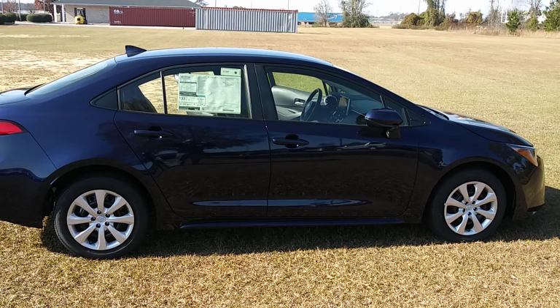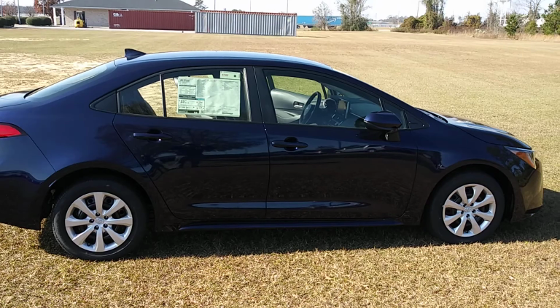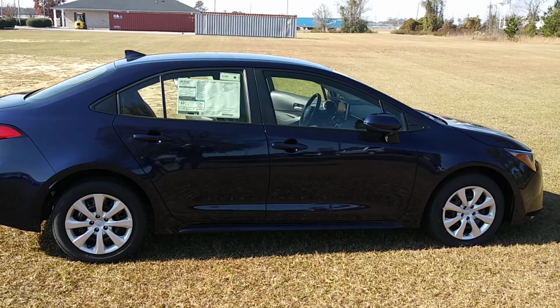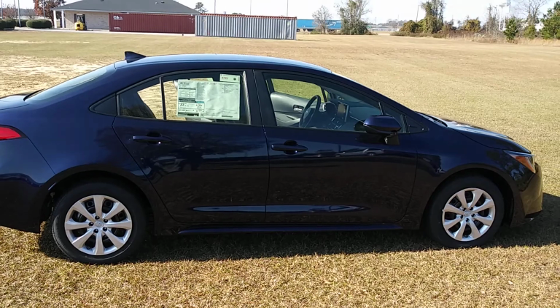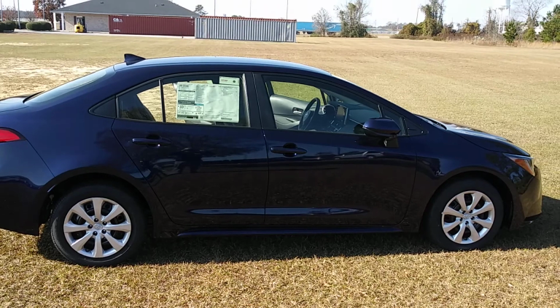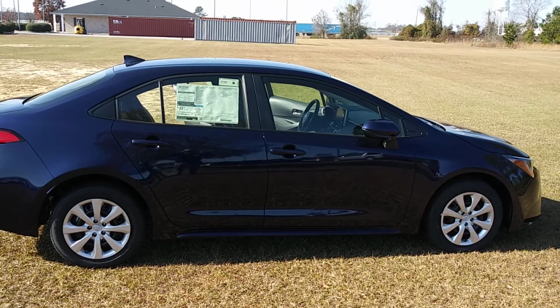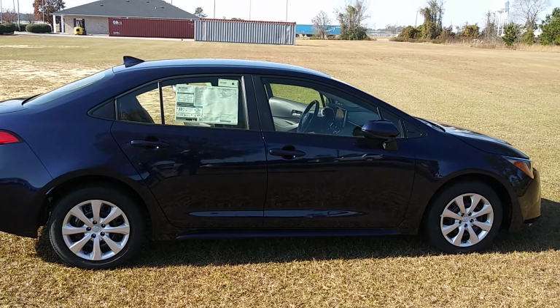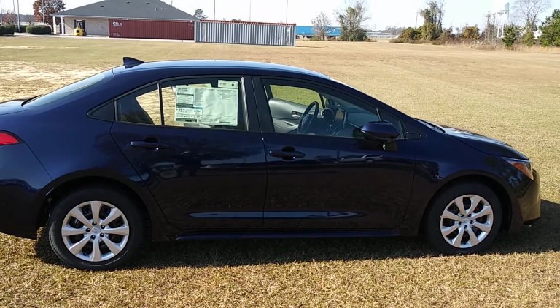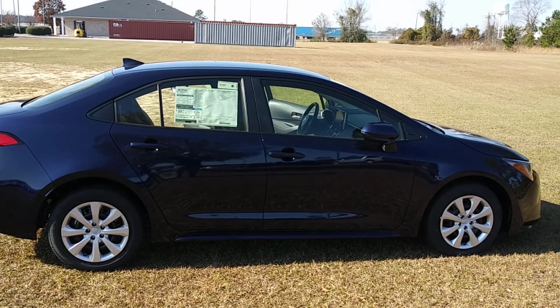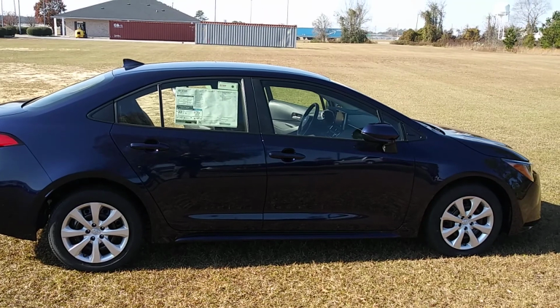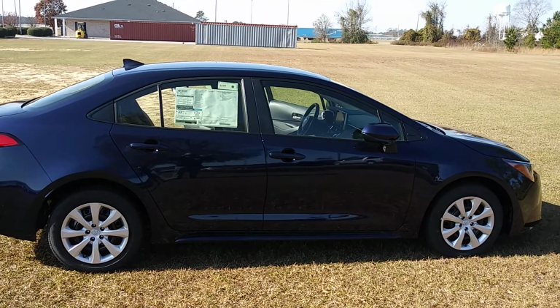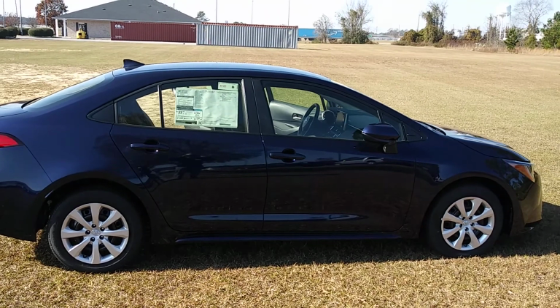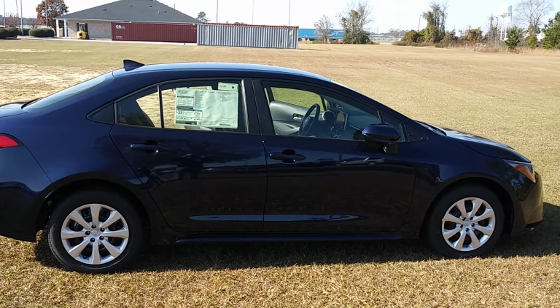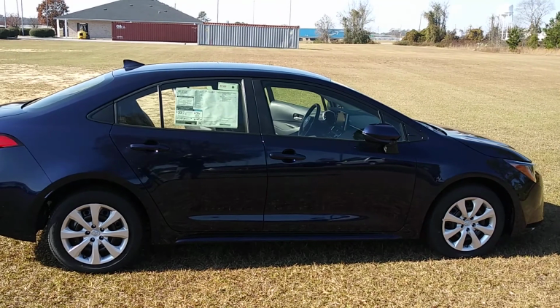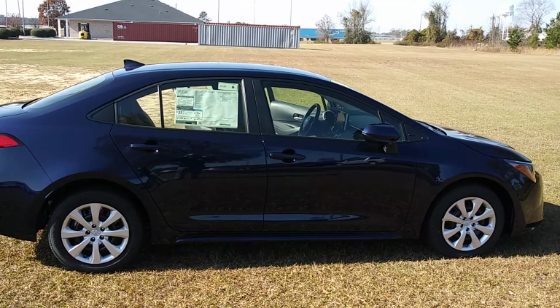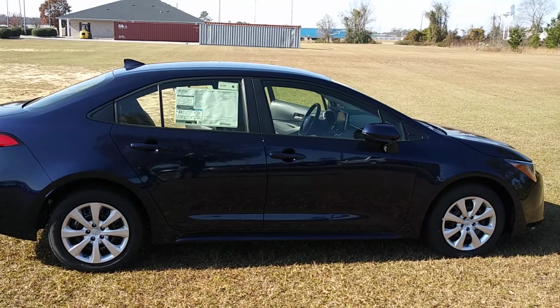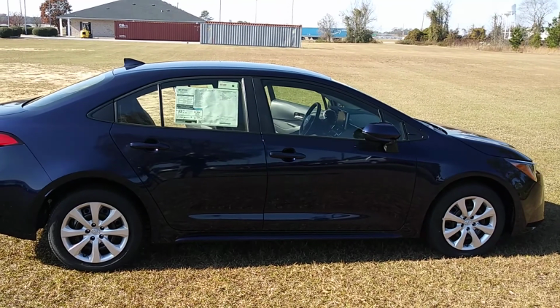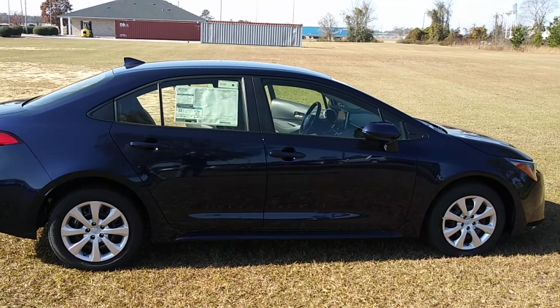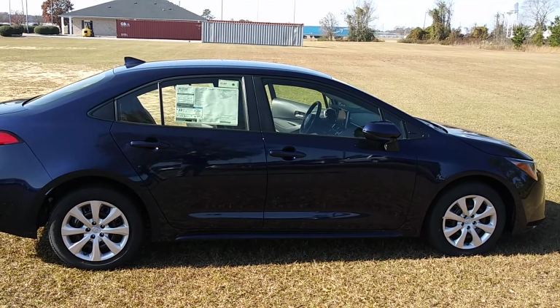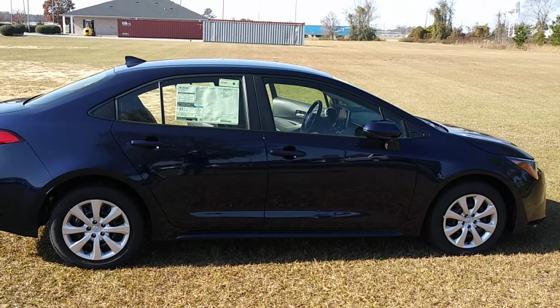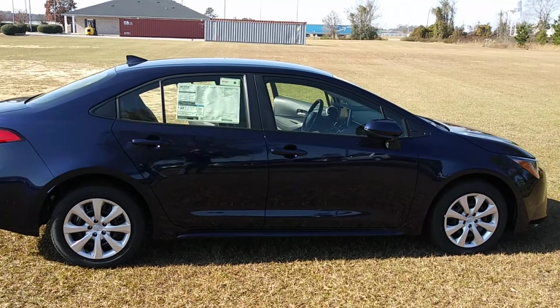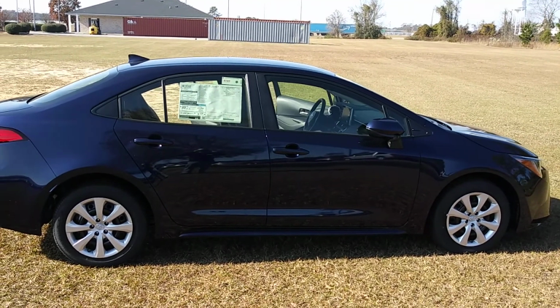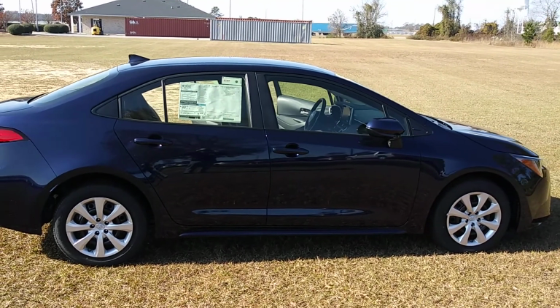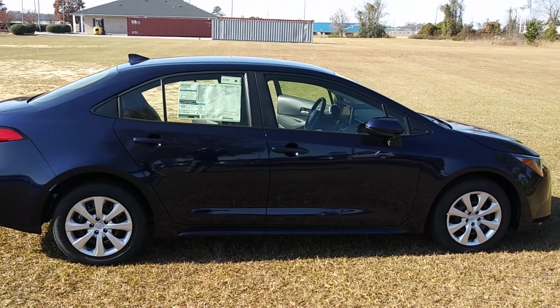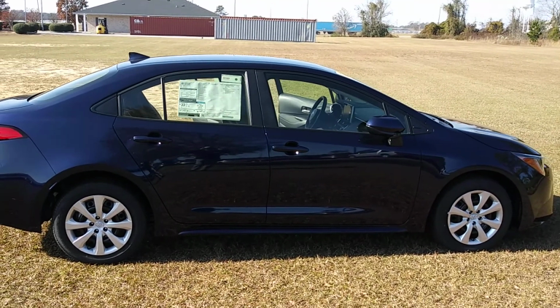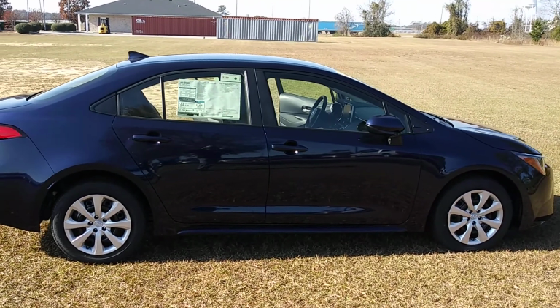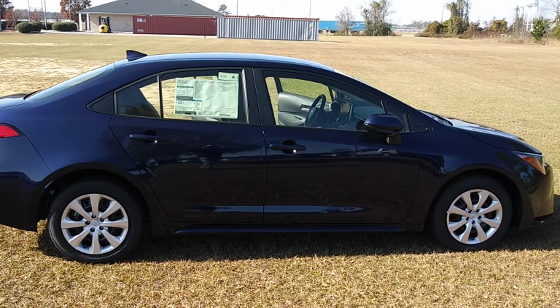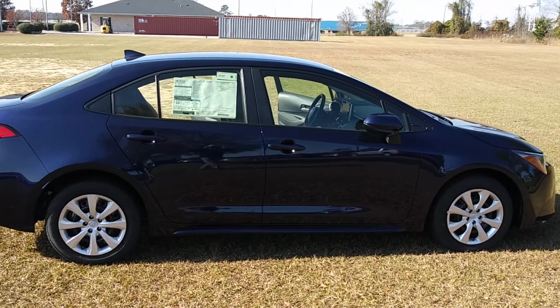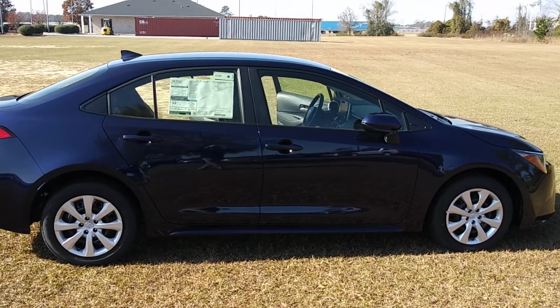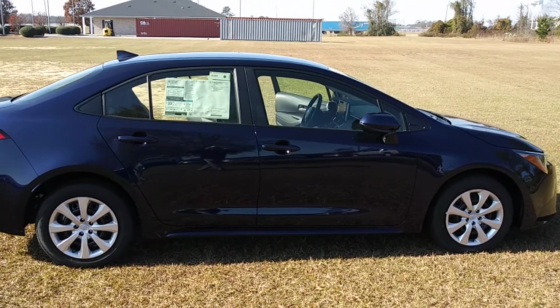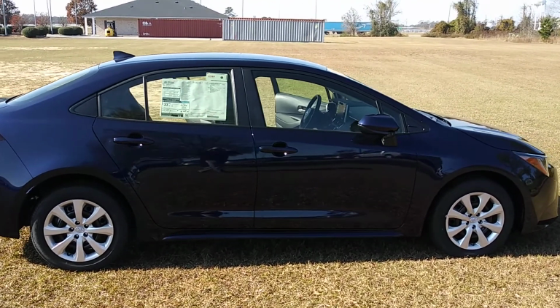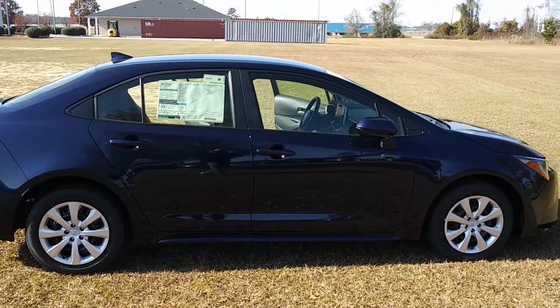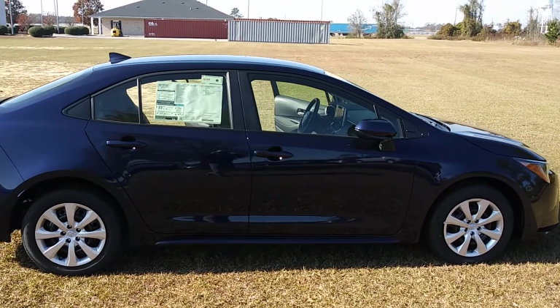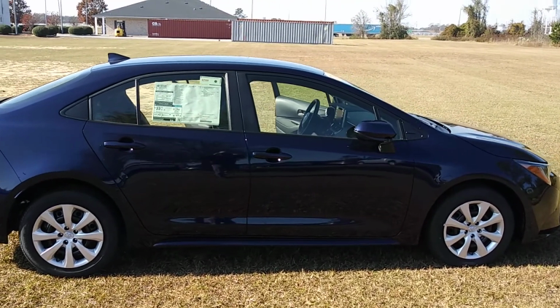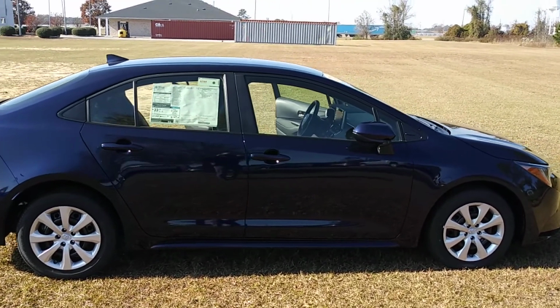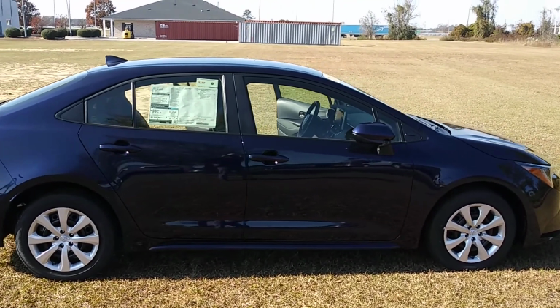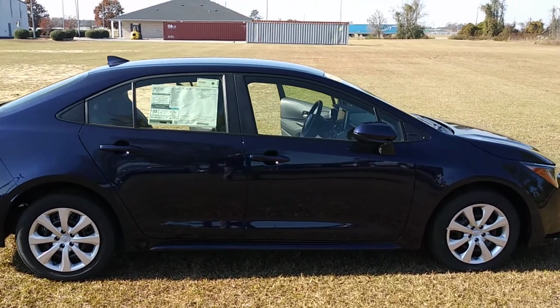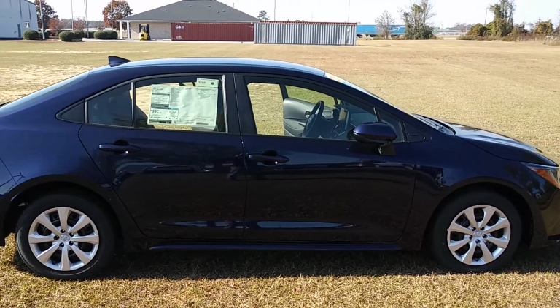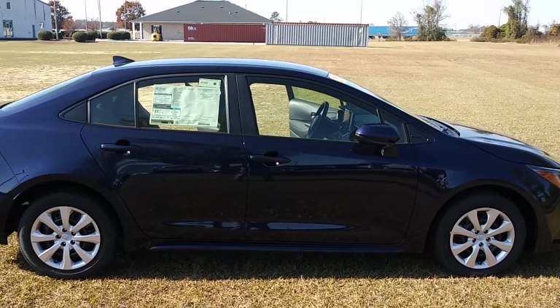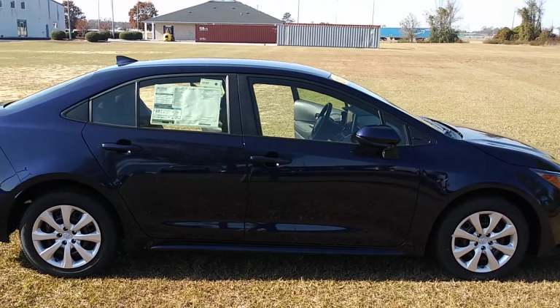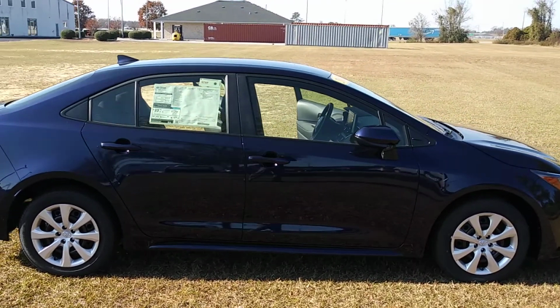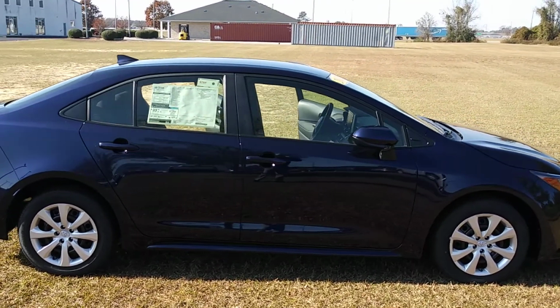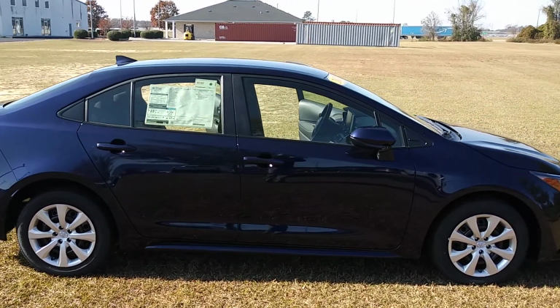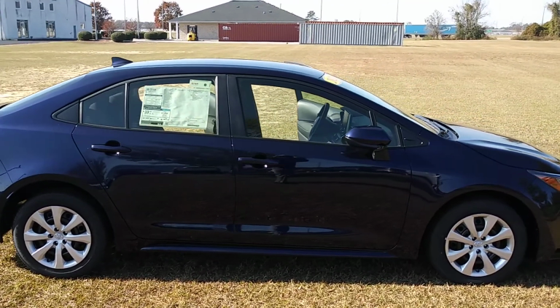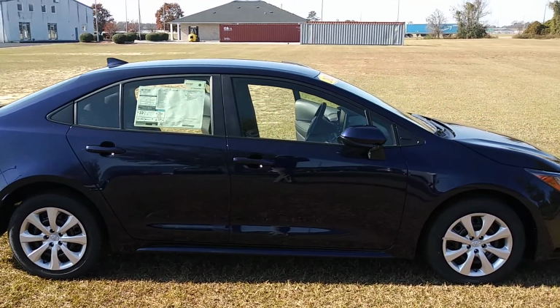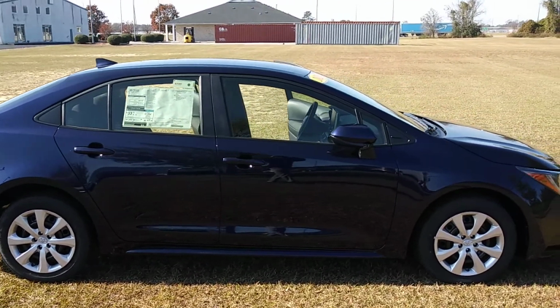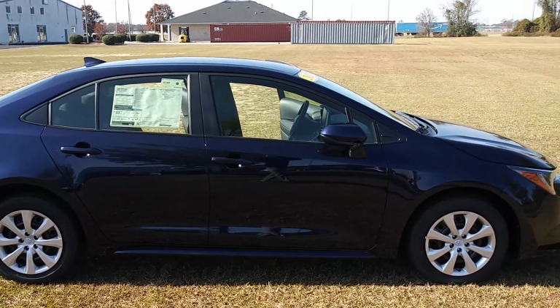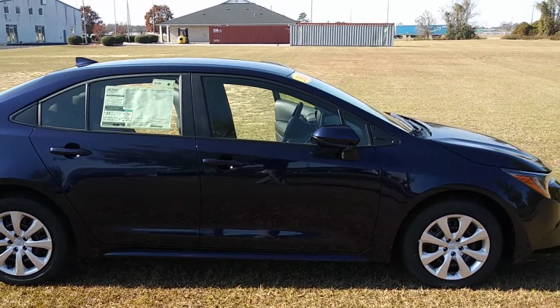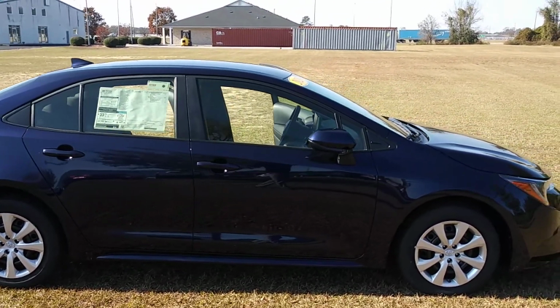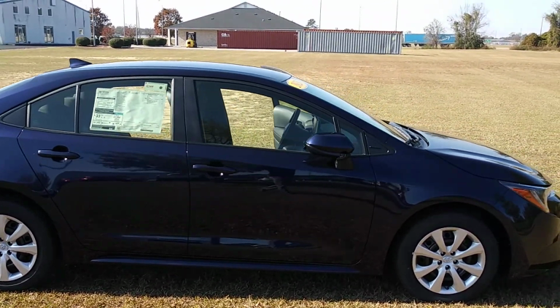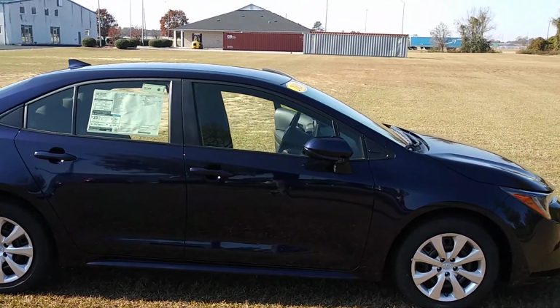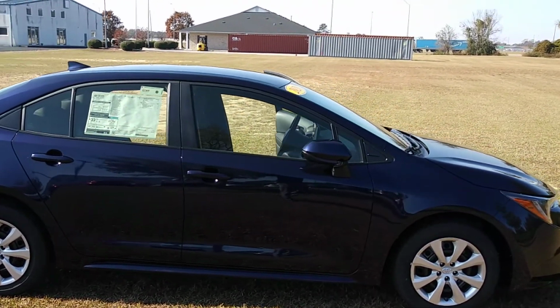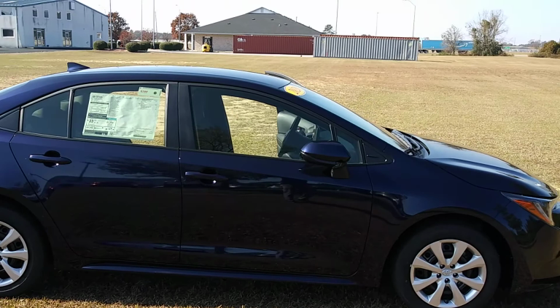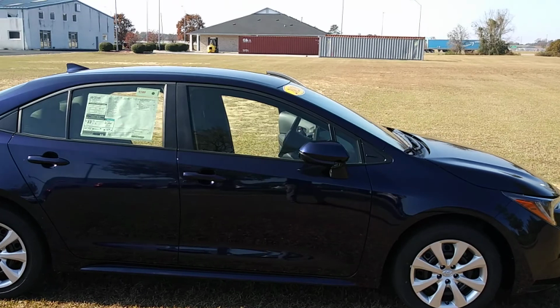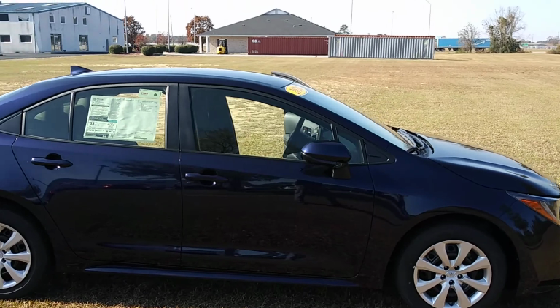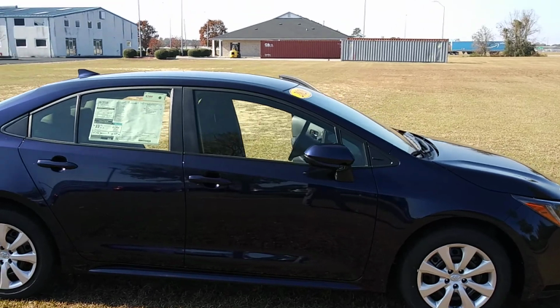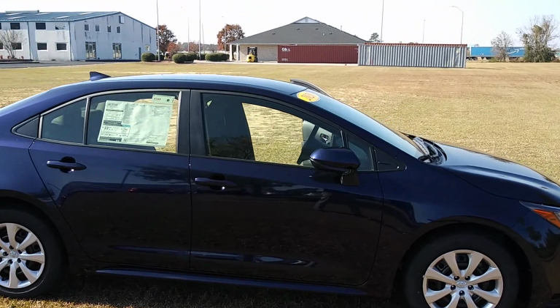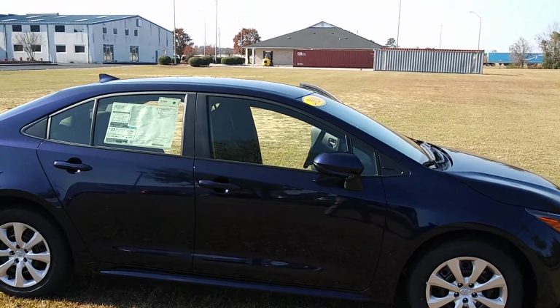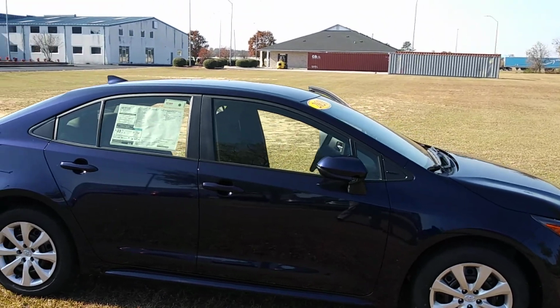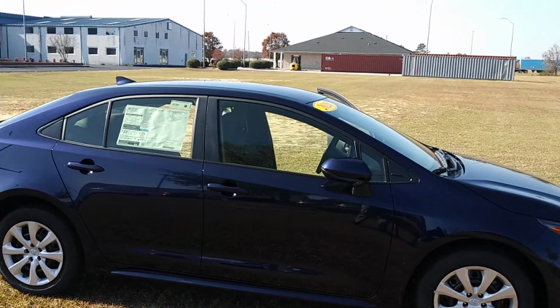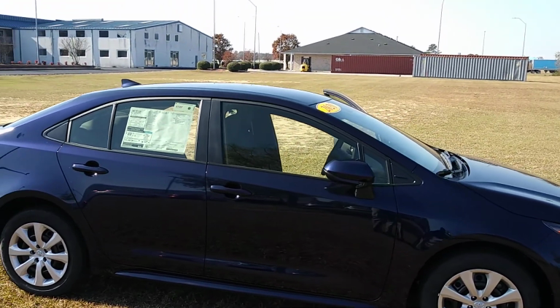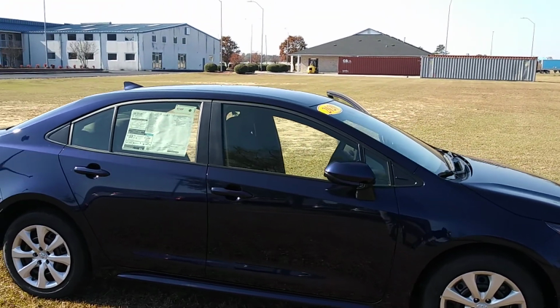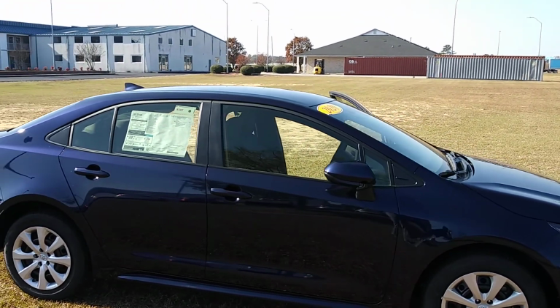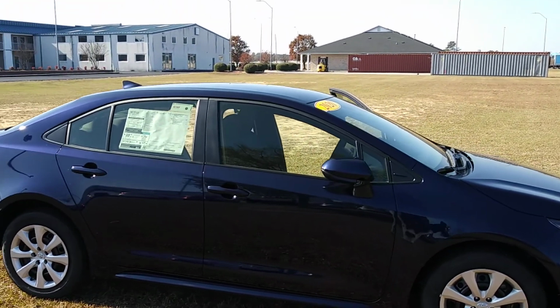Hey, this is Will with Massey Toyota. This is the vehicle you inquired about, the 2020 Corolla LE.